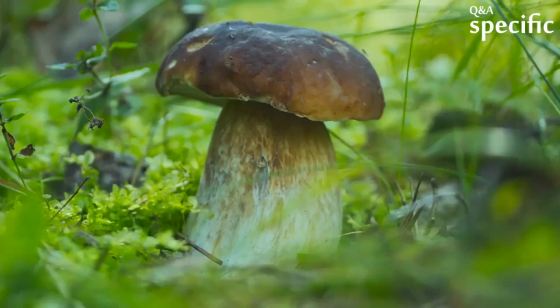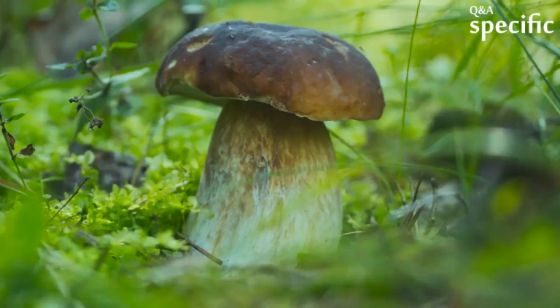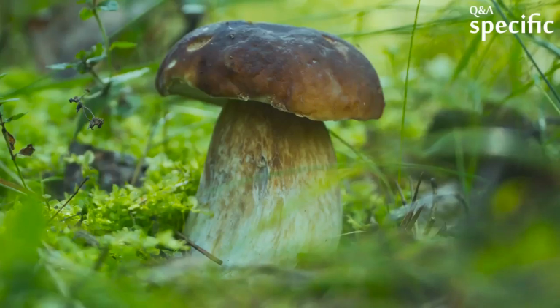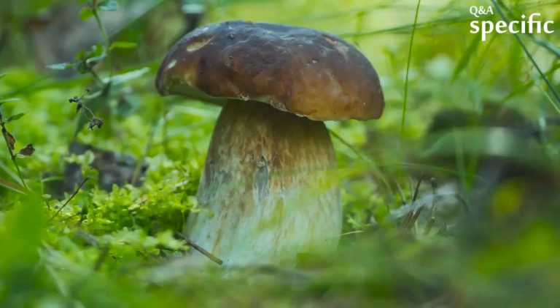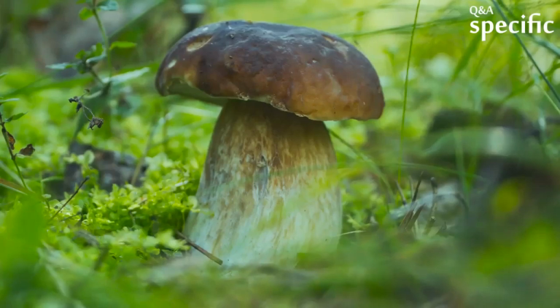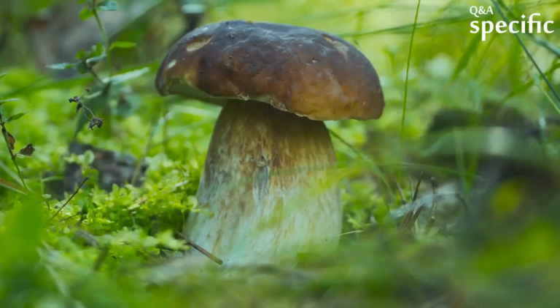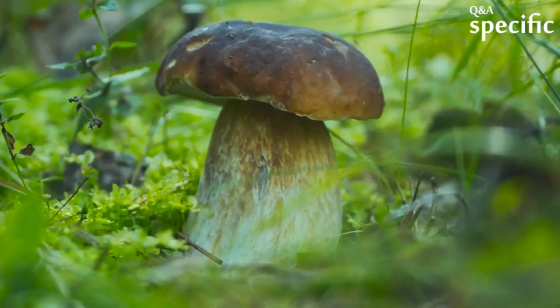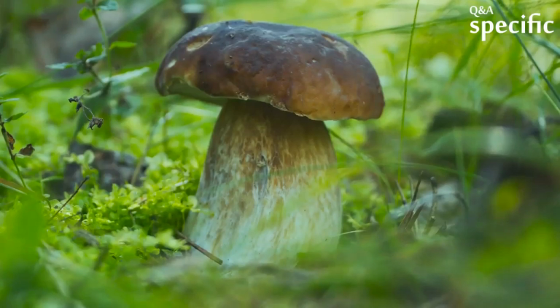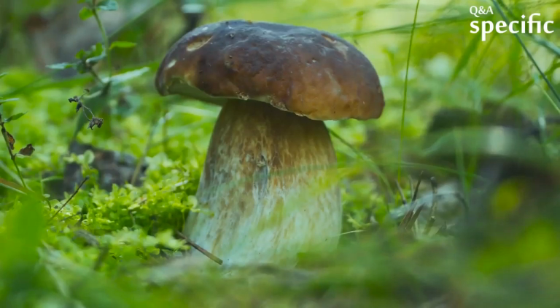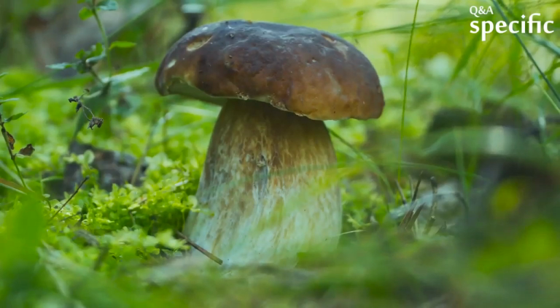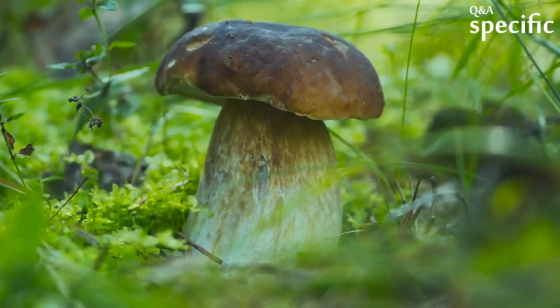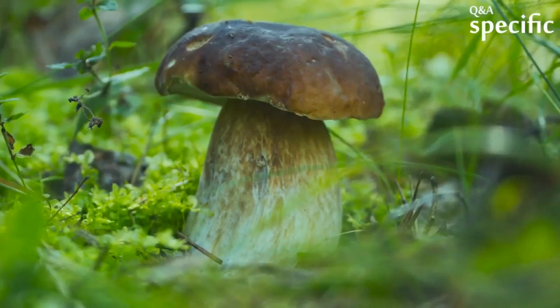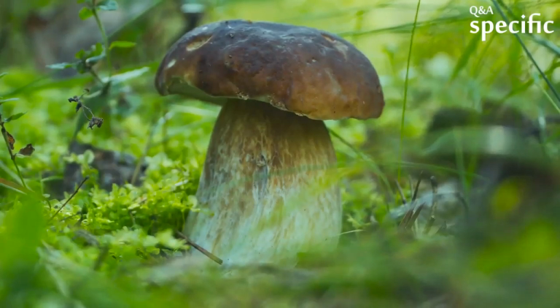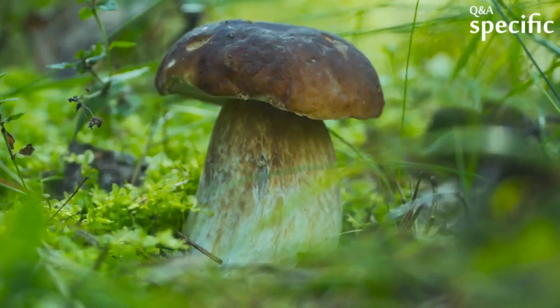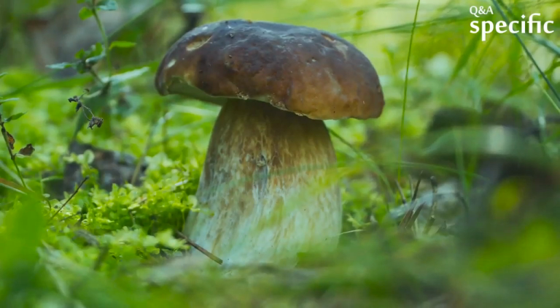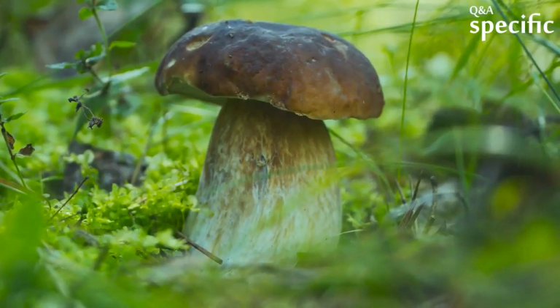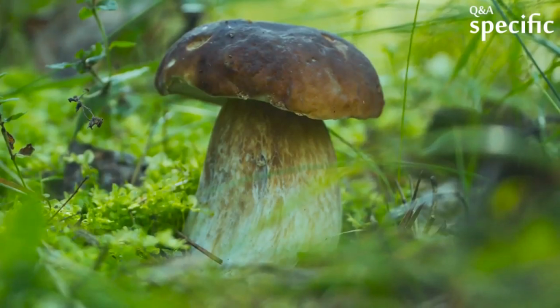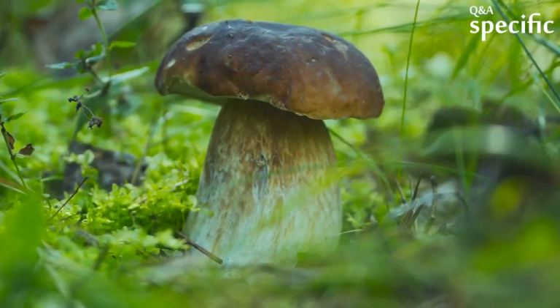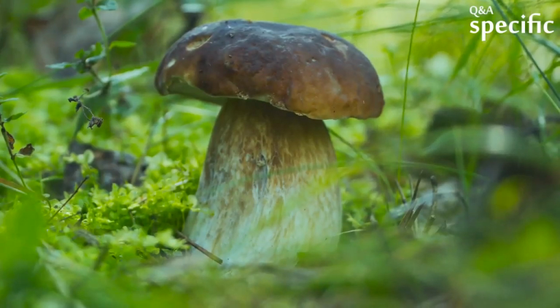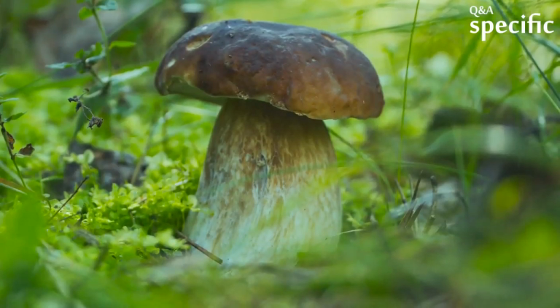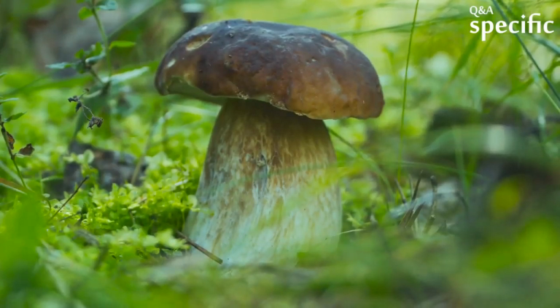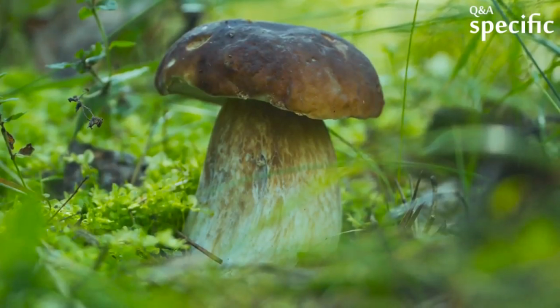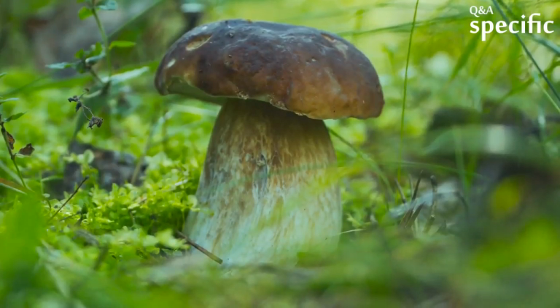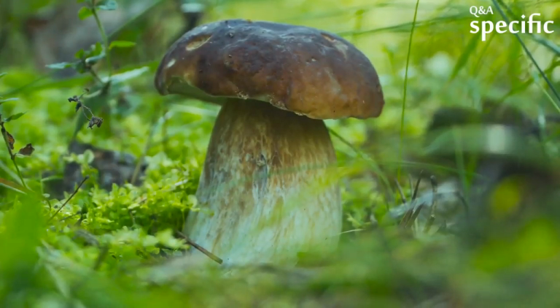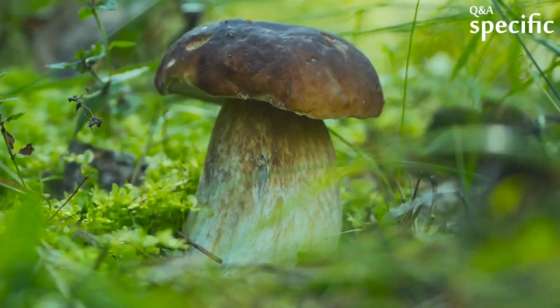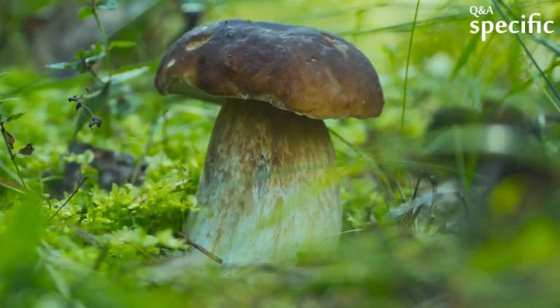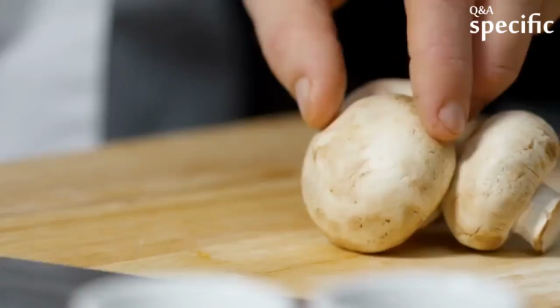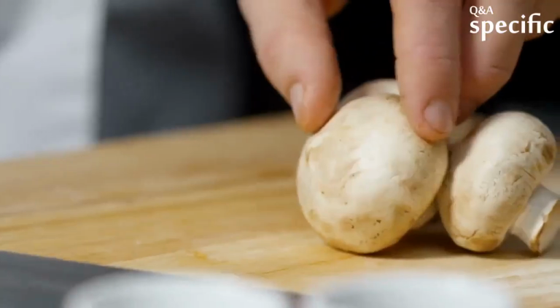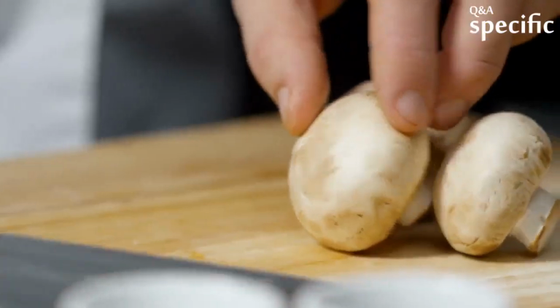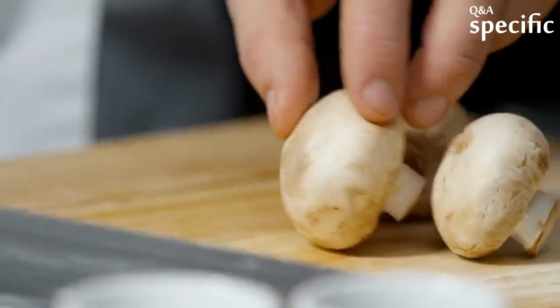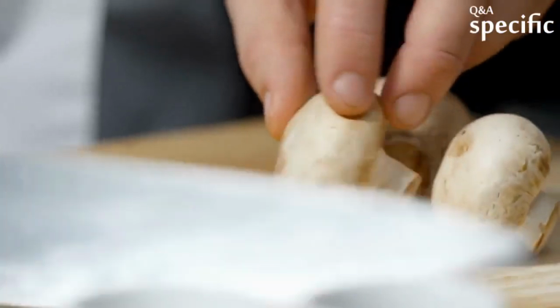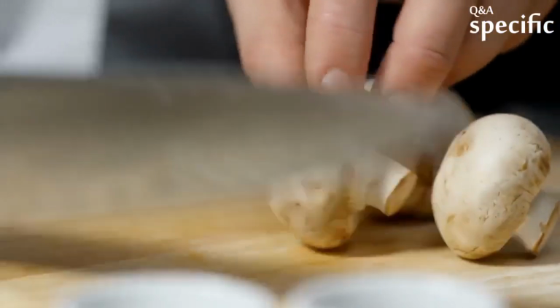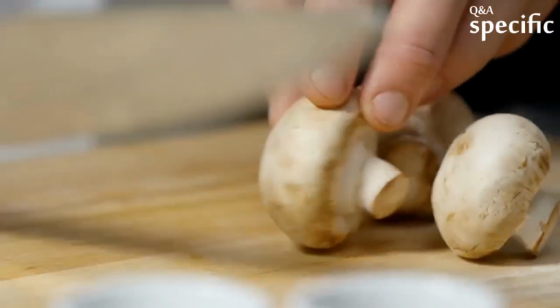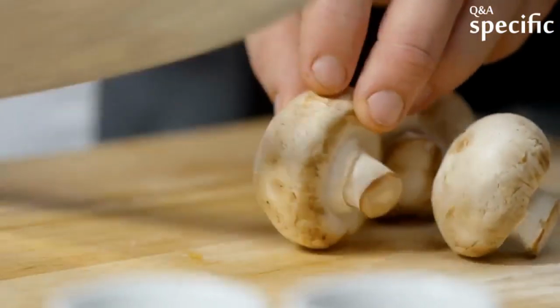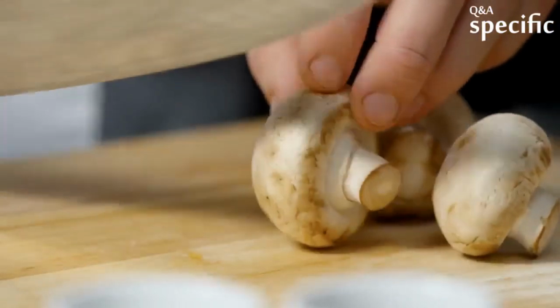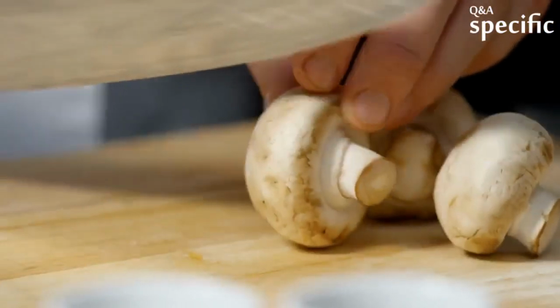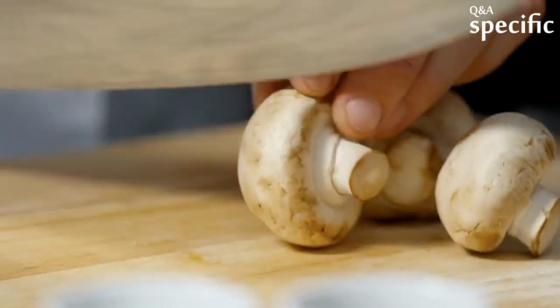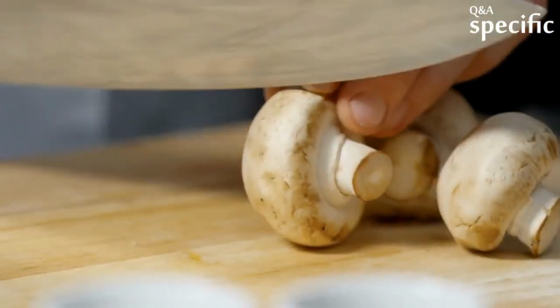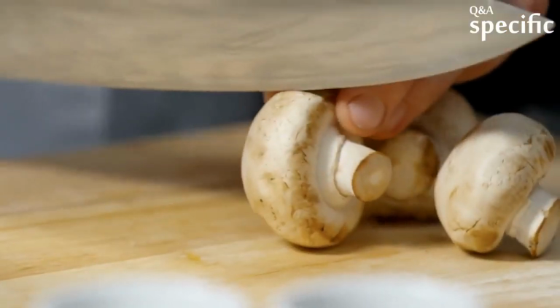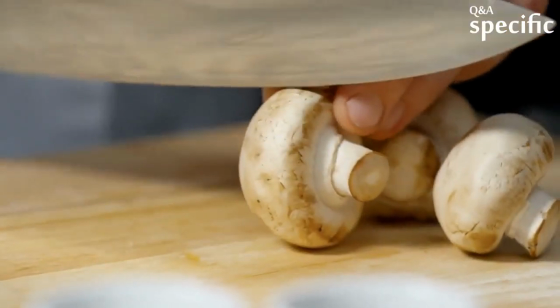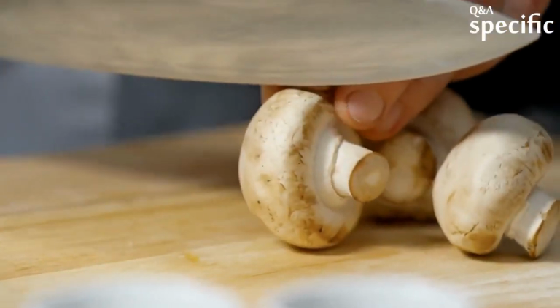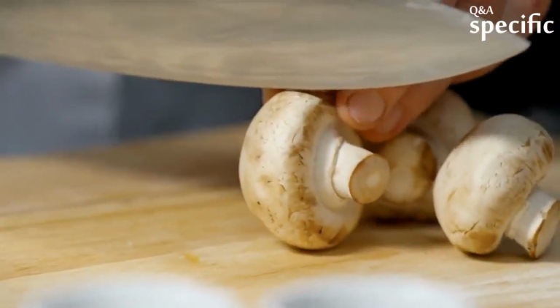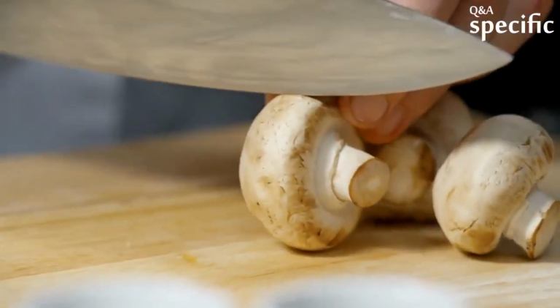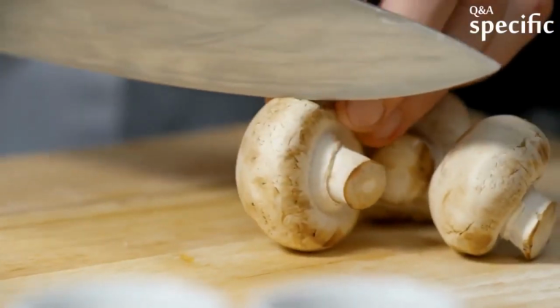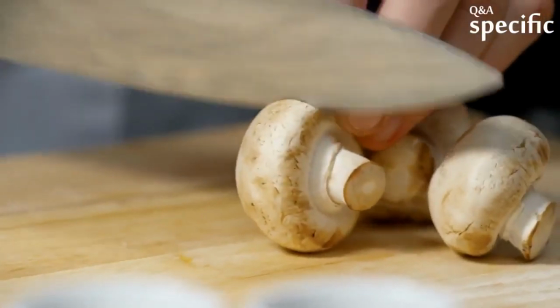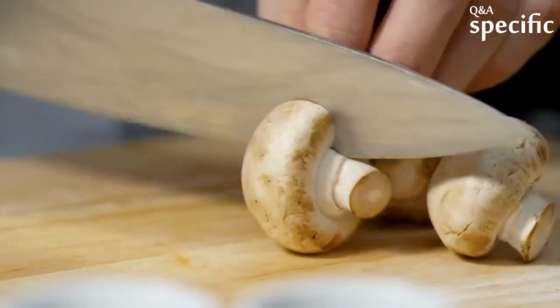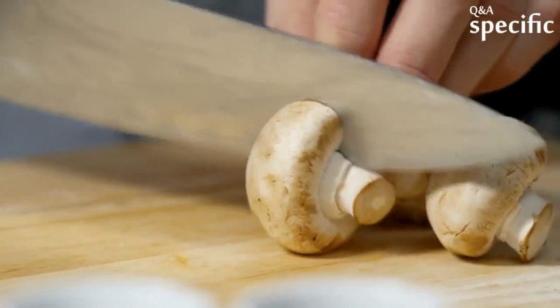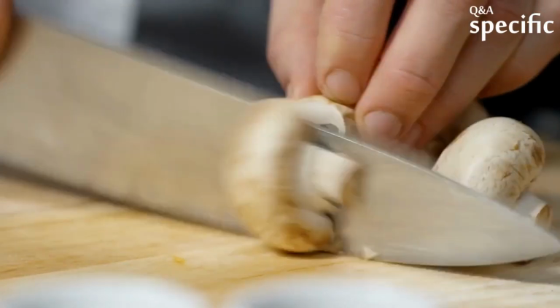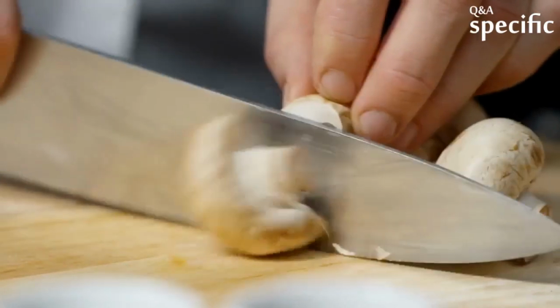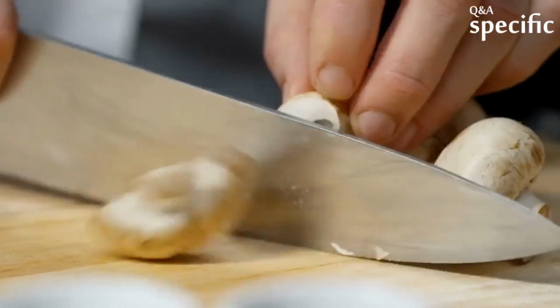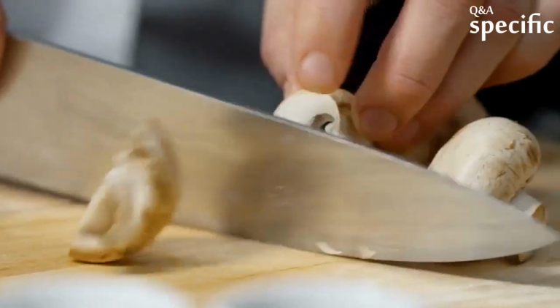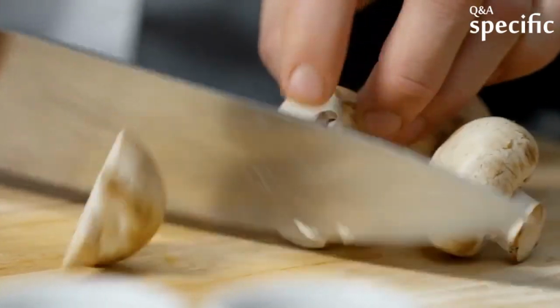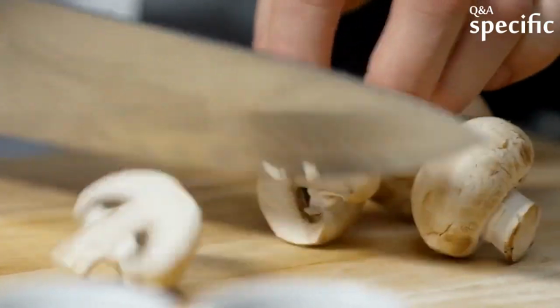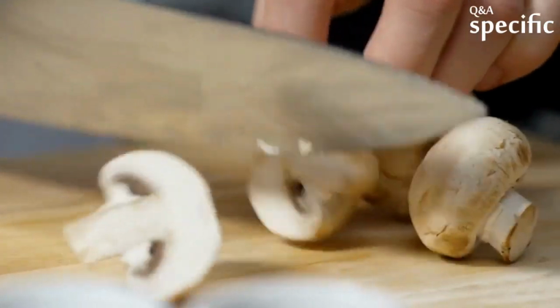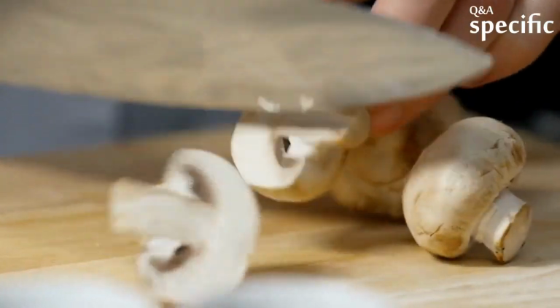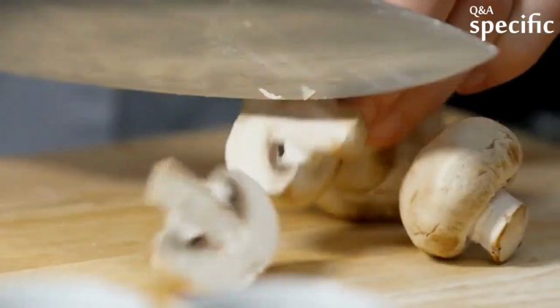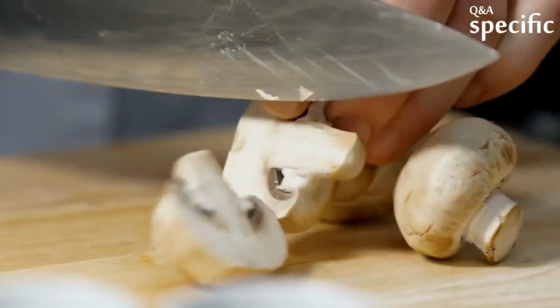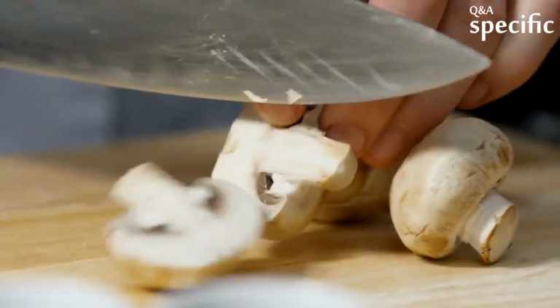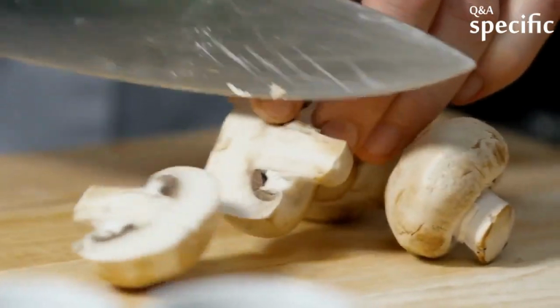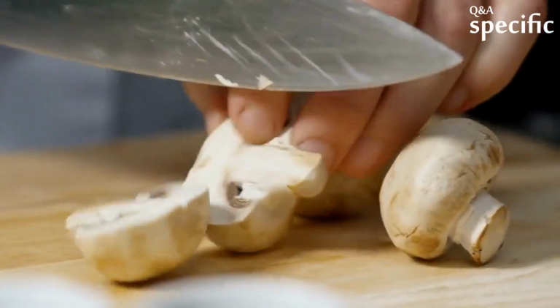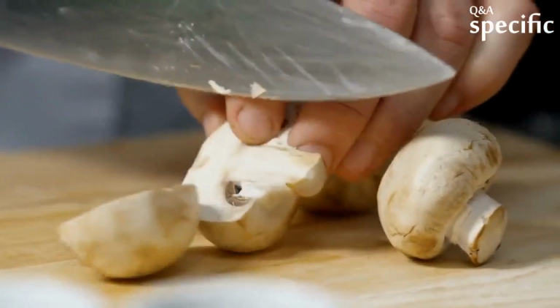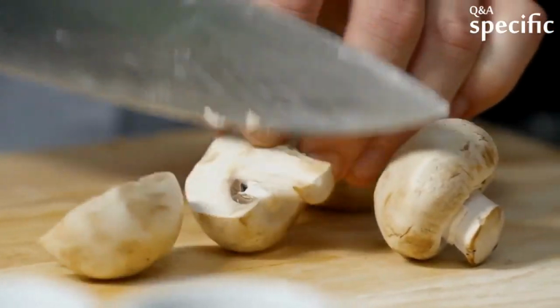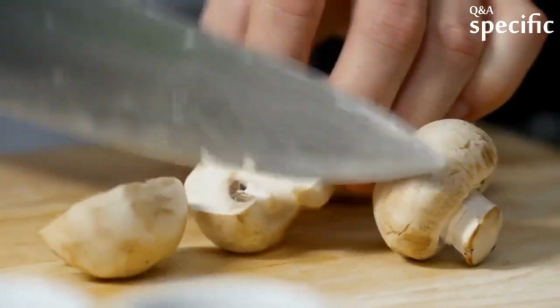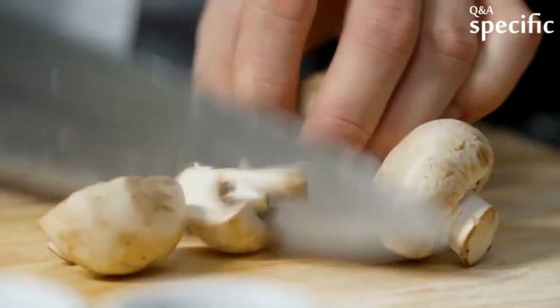How can you identify edible mushrooms? There are easy ways to identify edible versus non-edible to poisonous mushrooms.